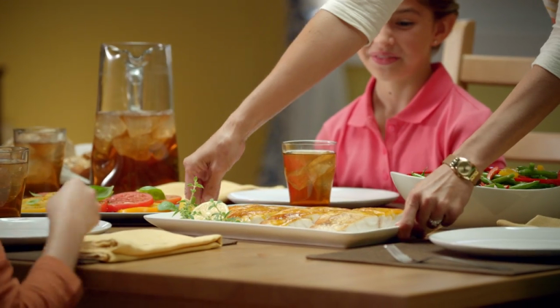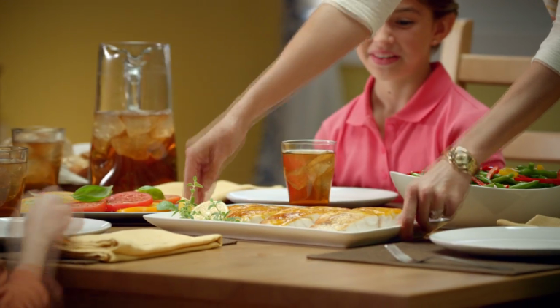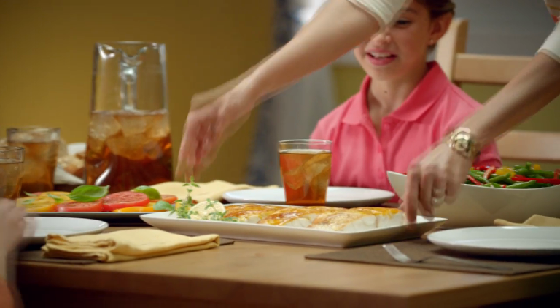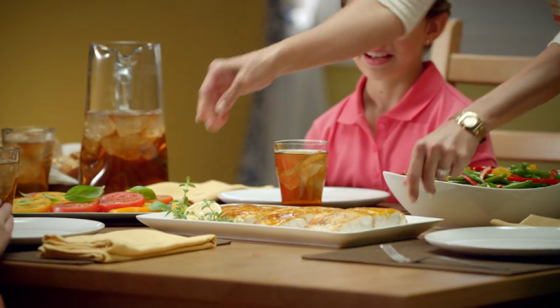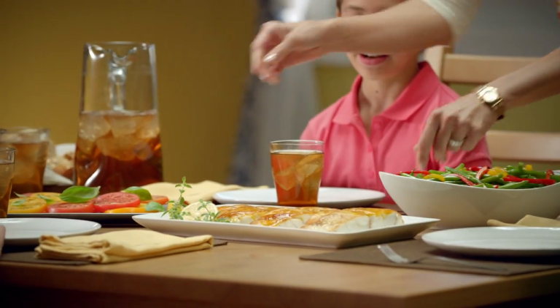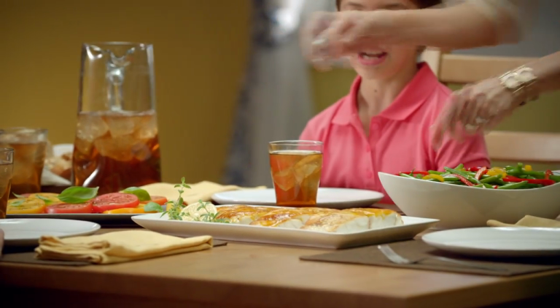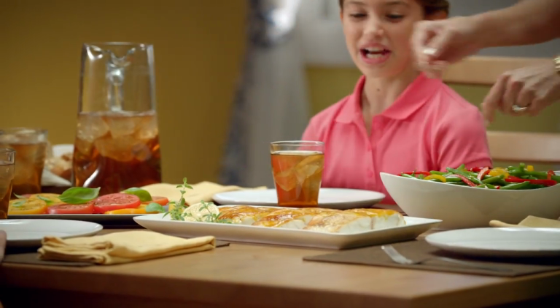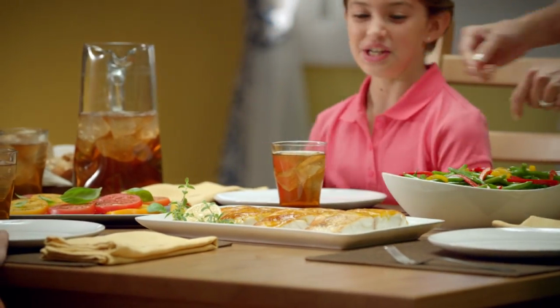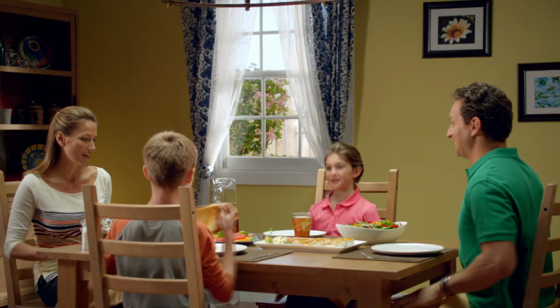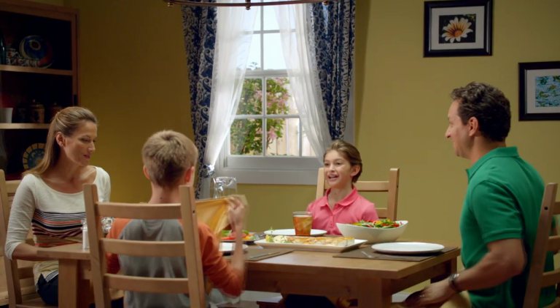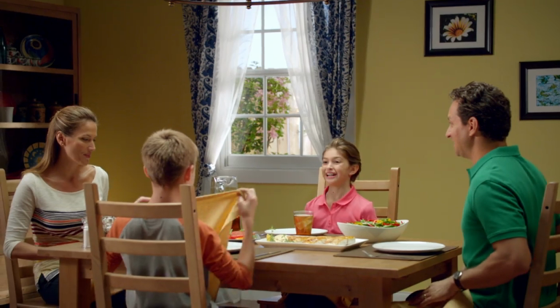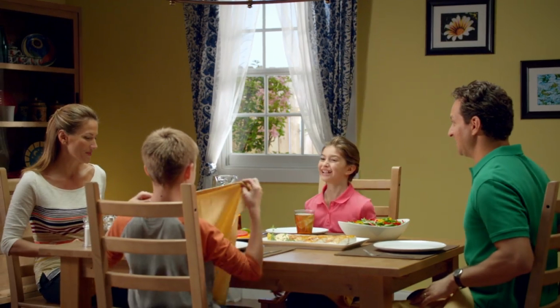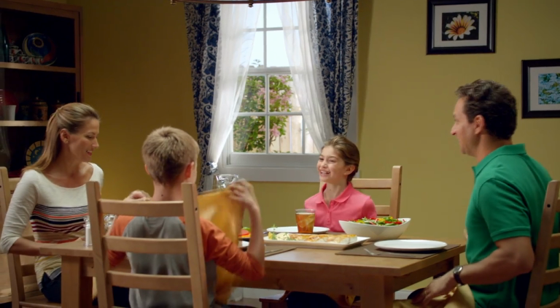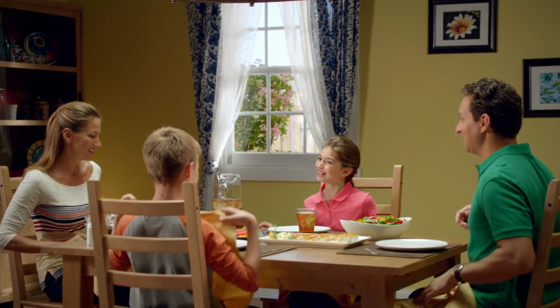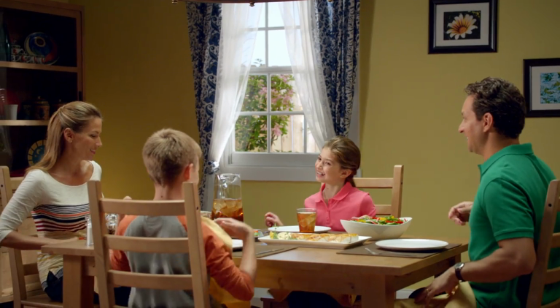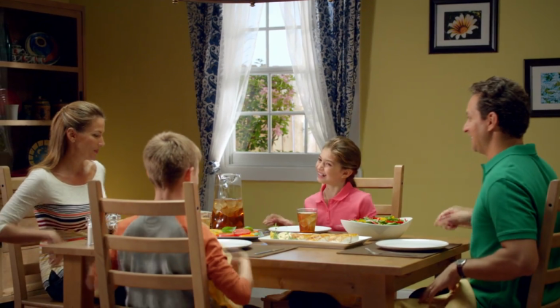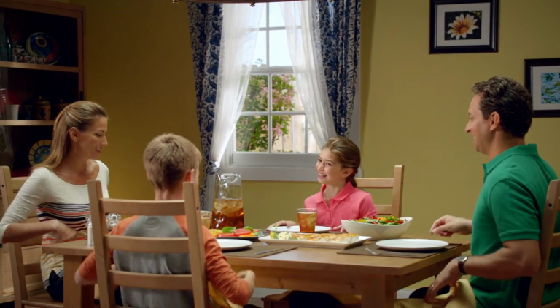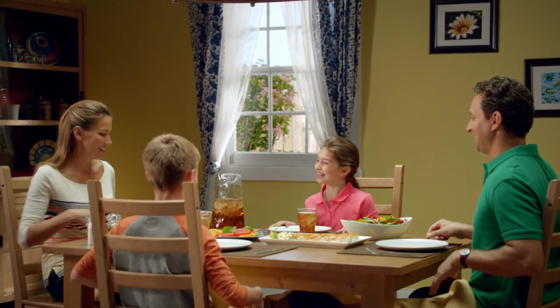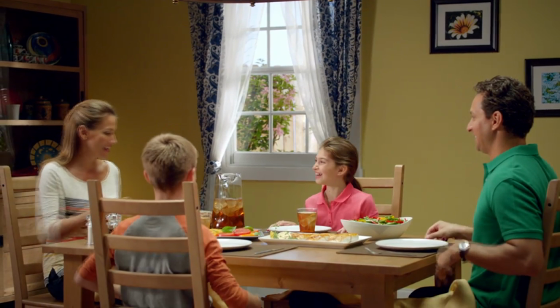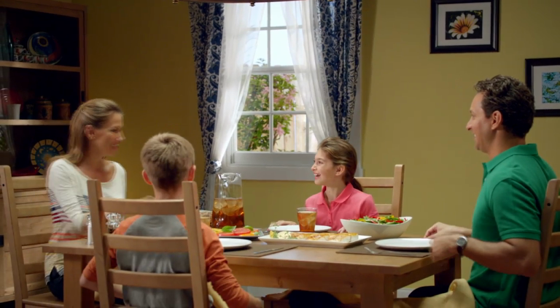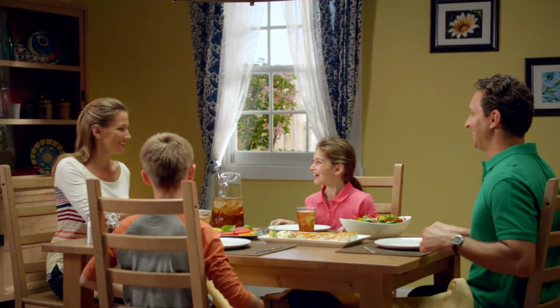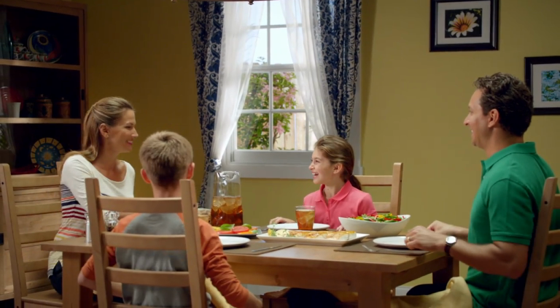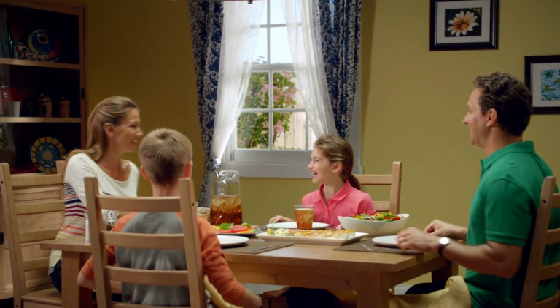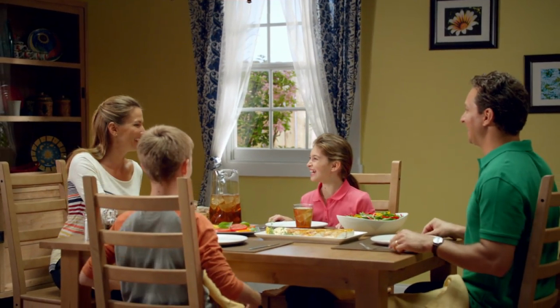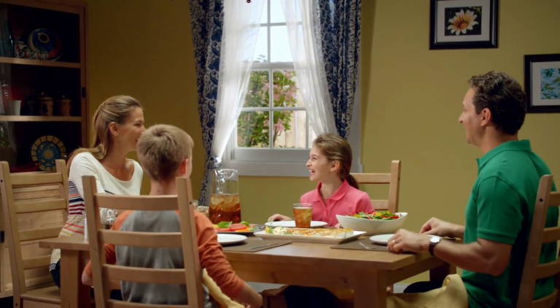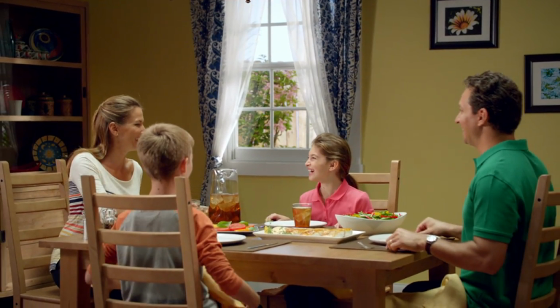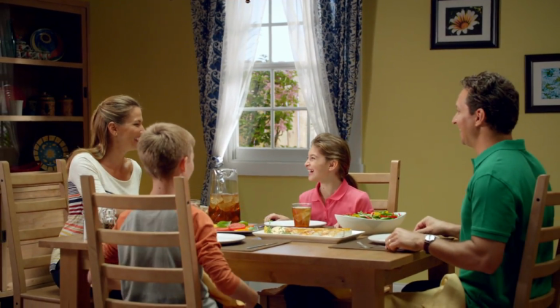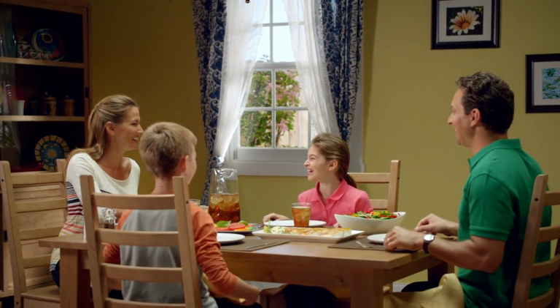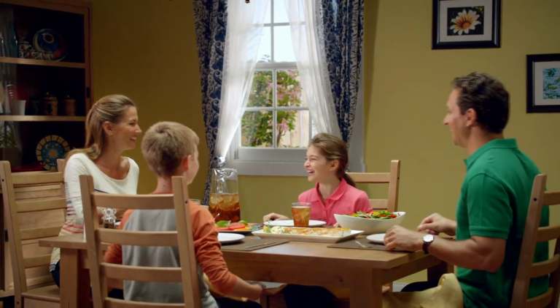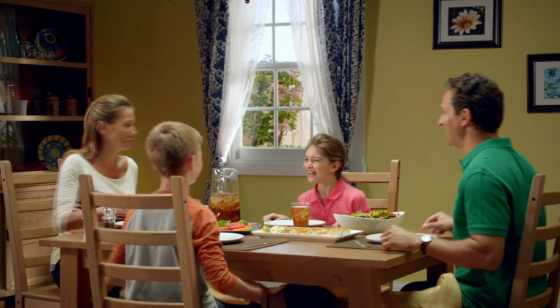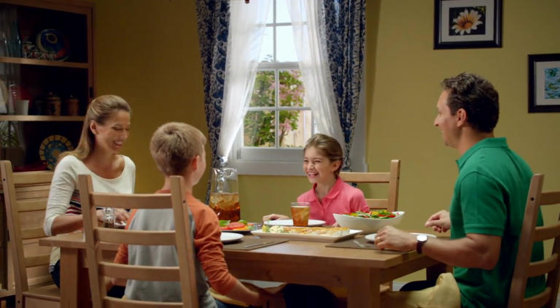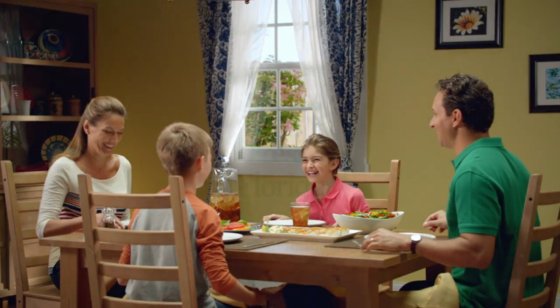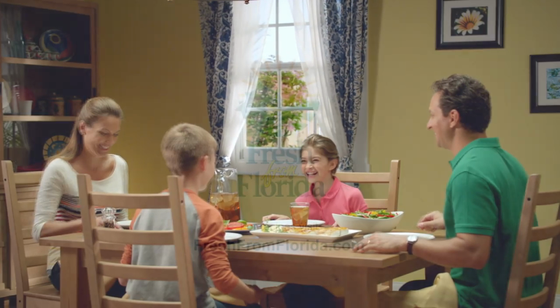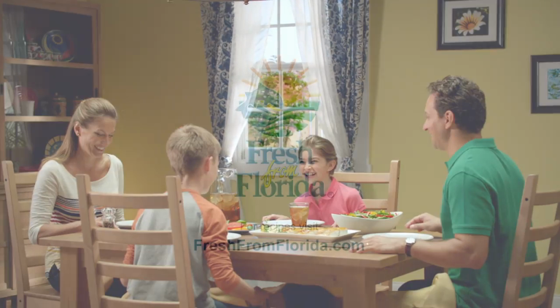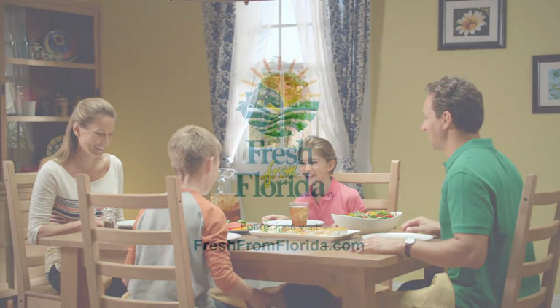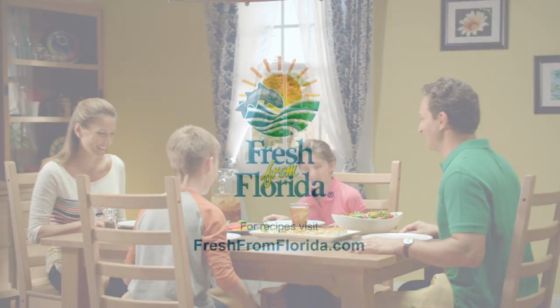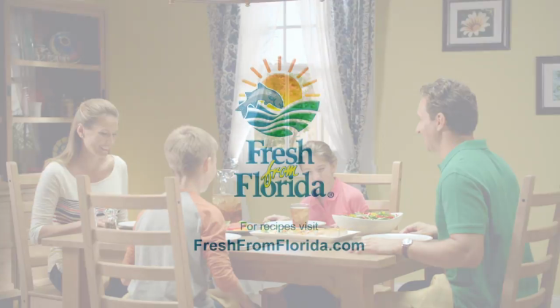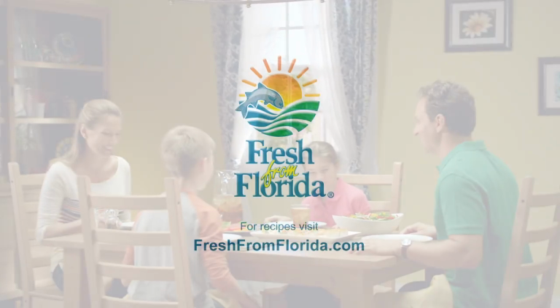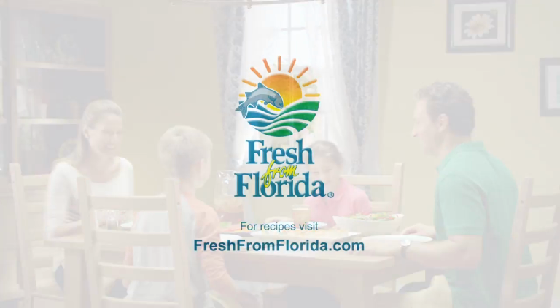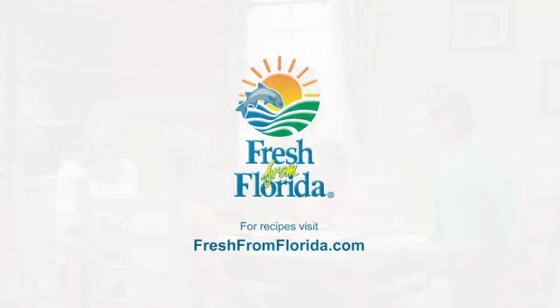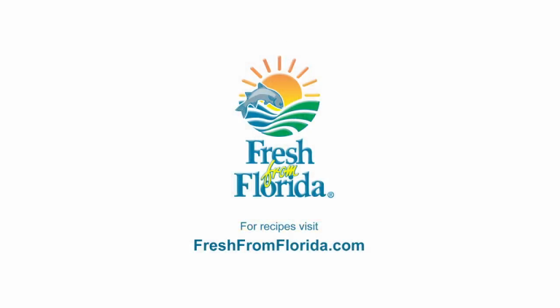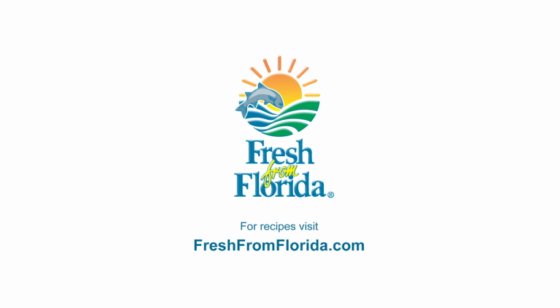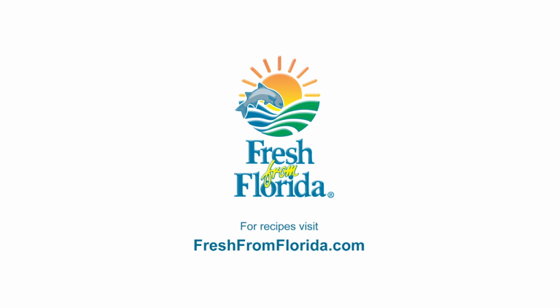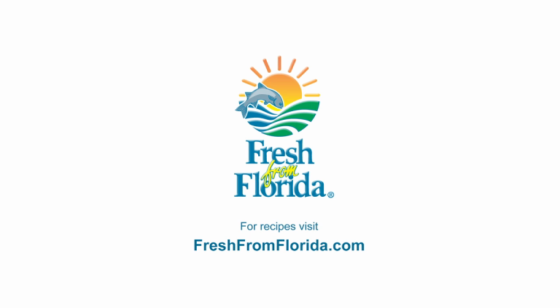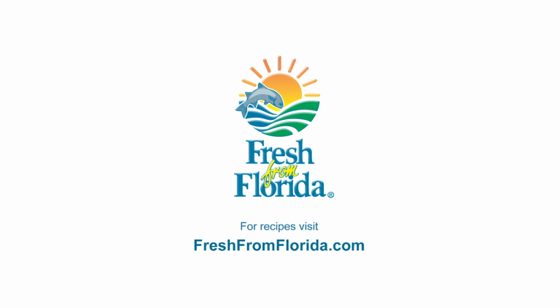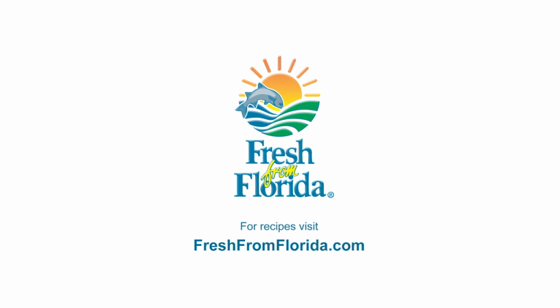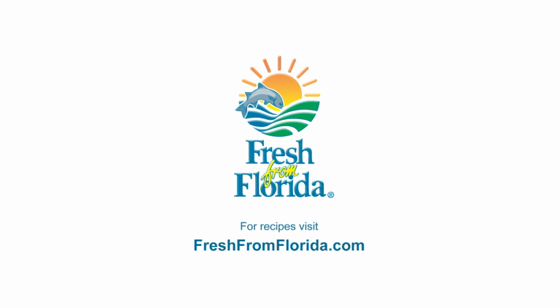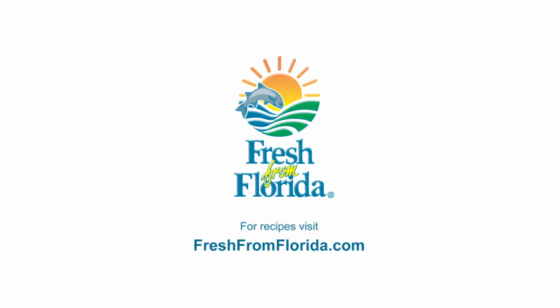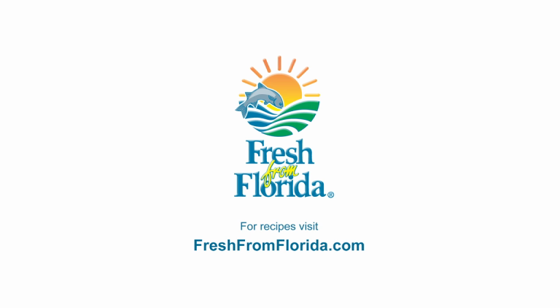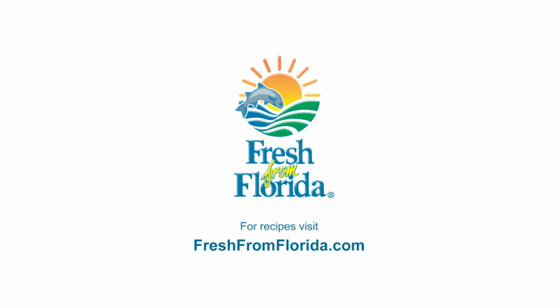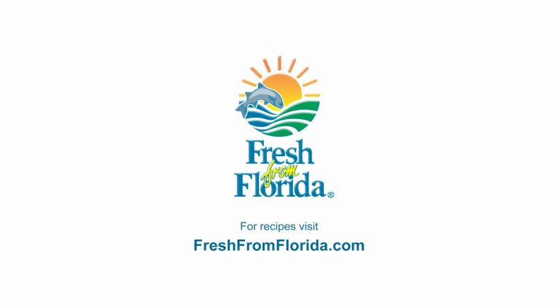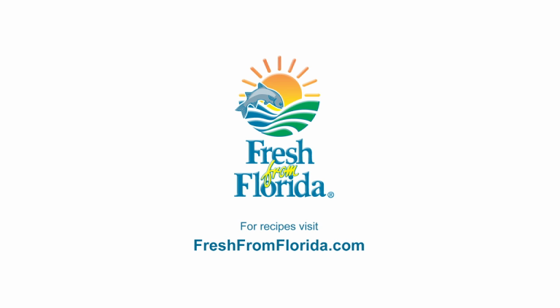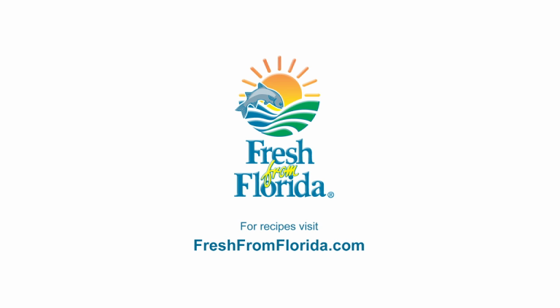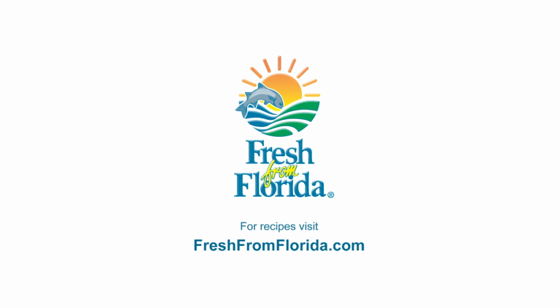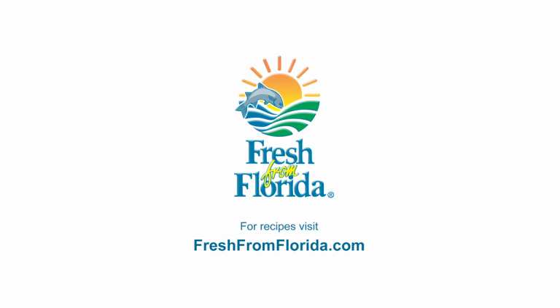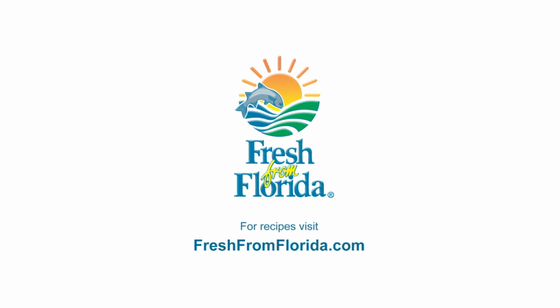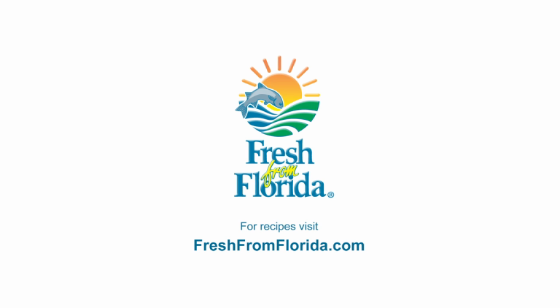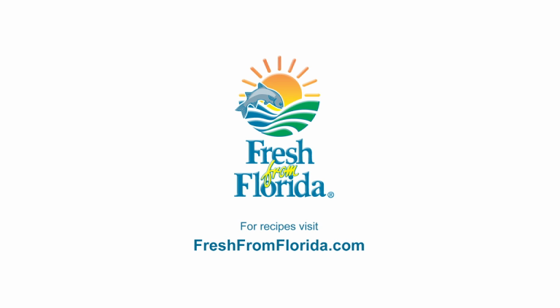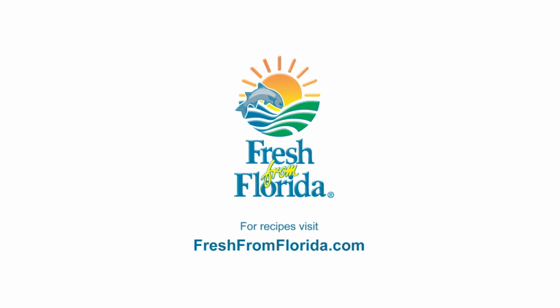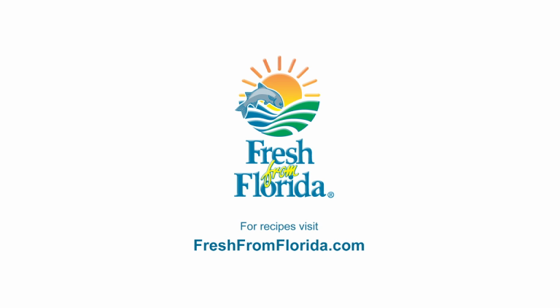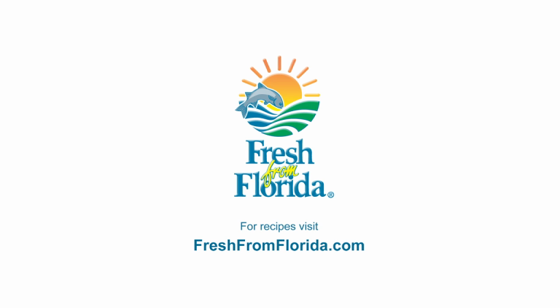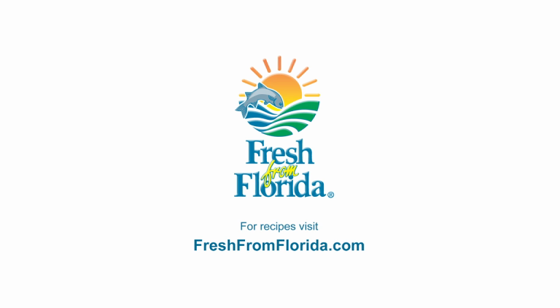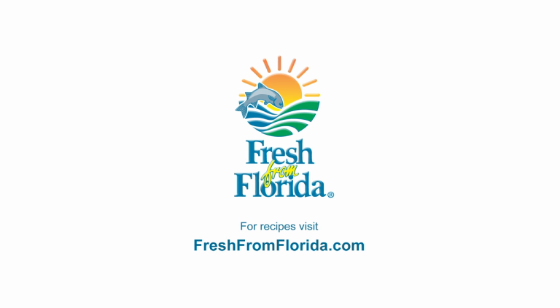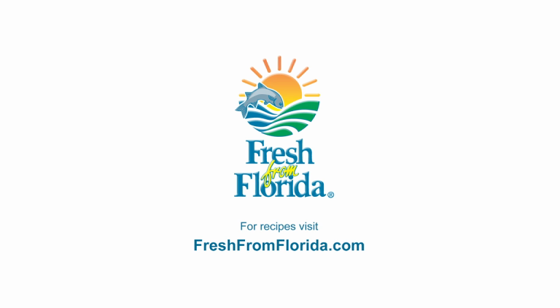Visit freshfromflorida.com for more mouthwatering recipes. And remember, delicious is always served fresh from Florida.